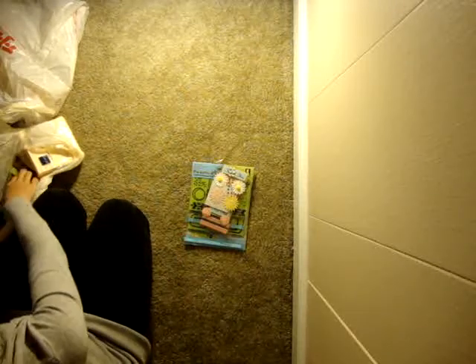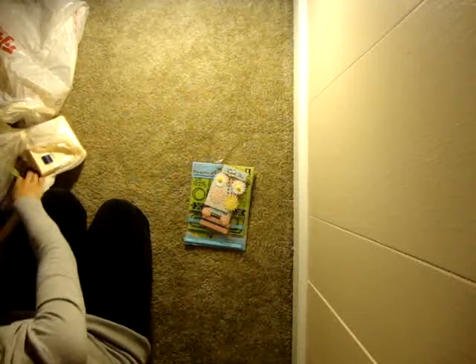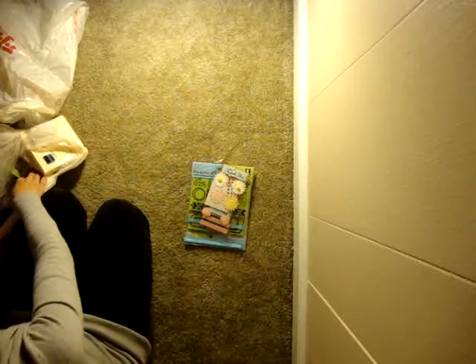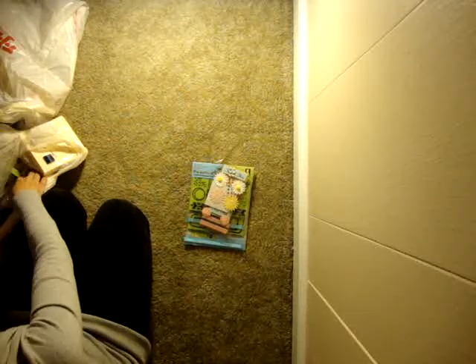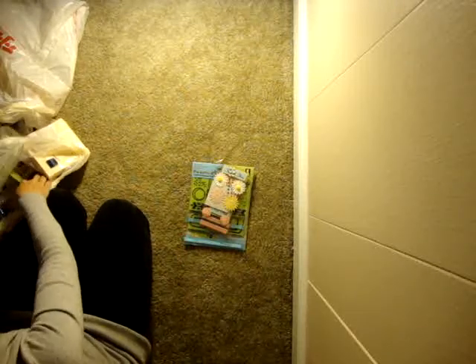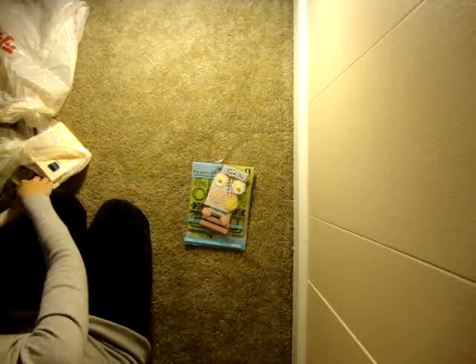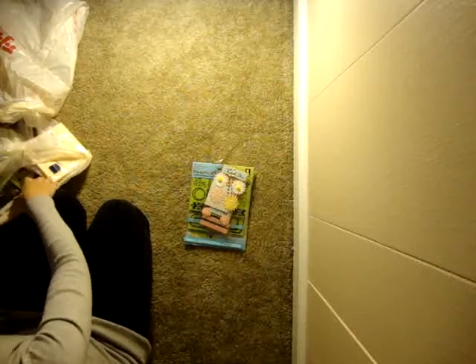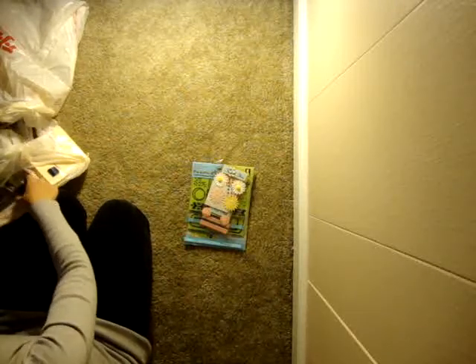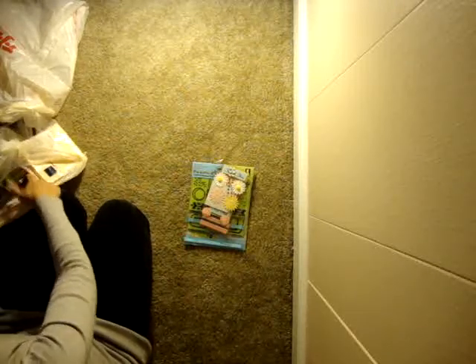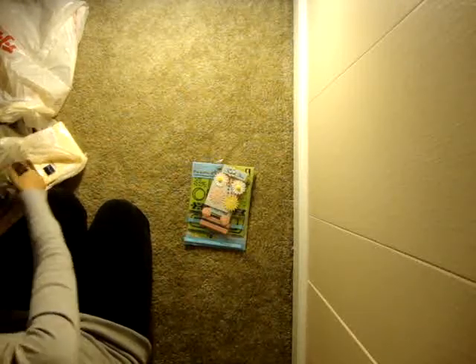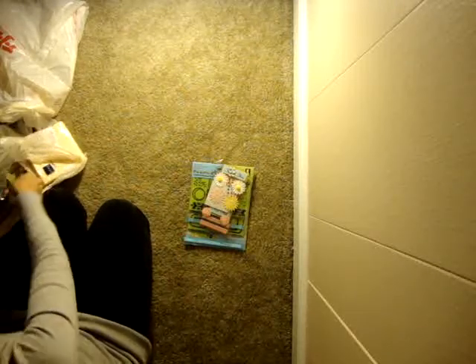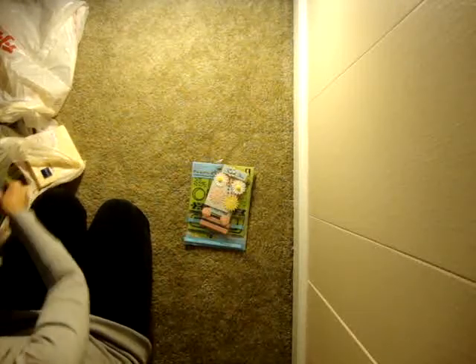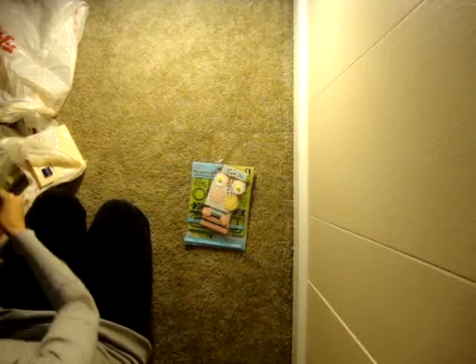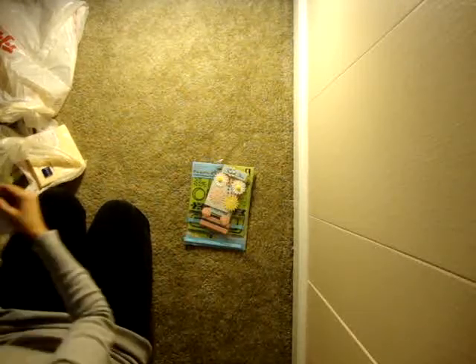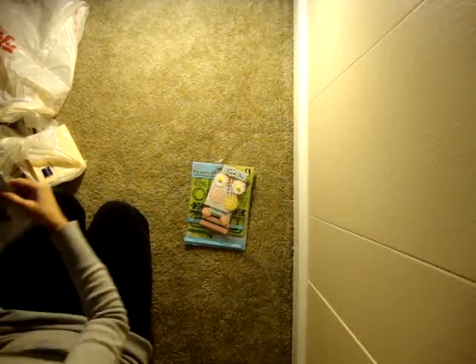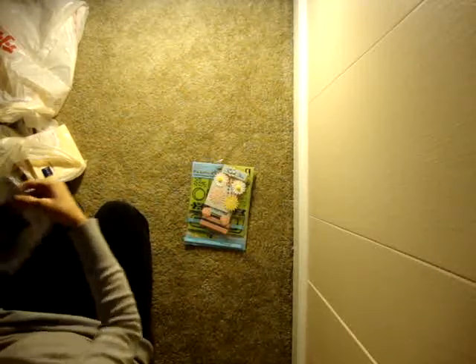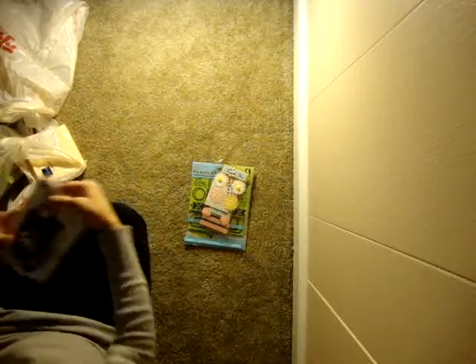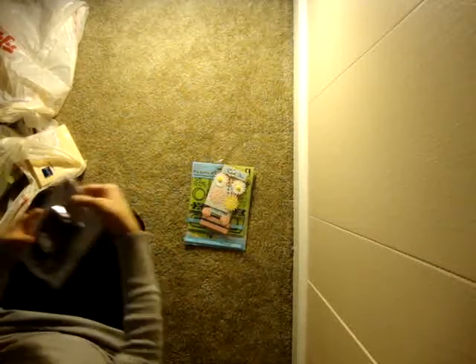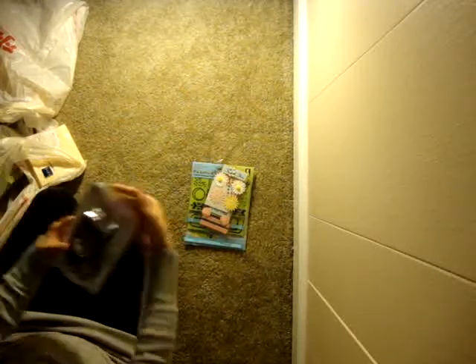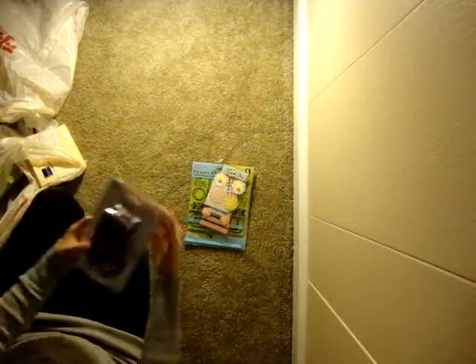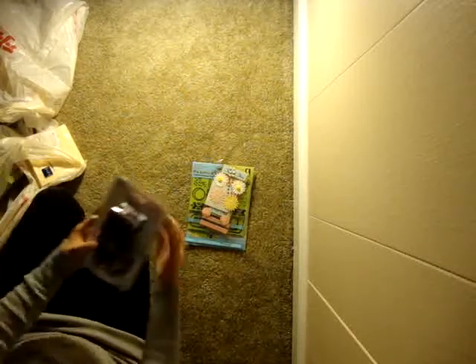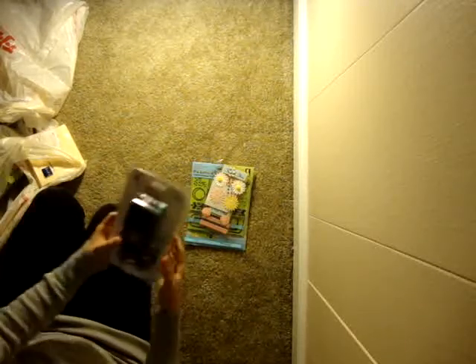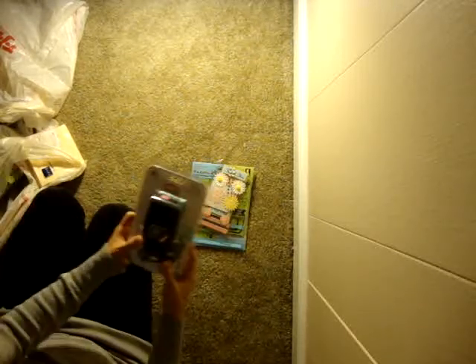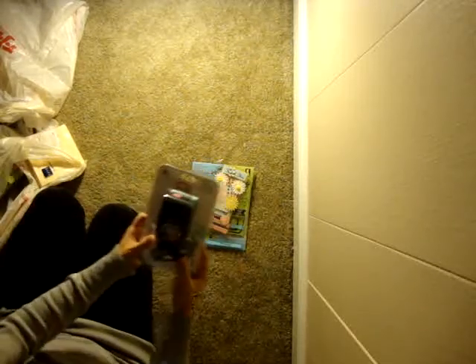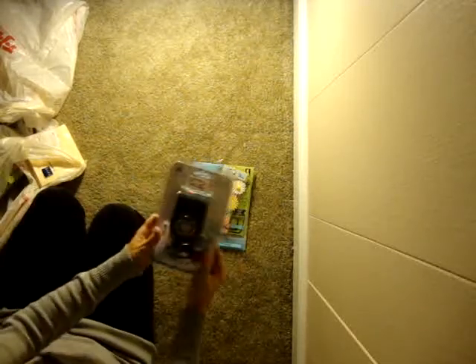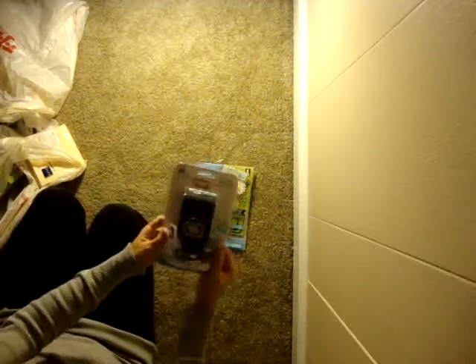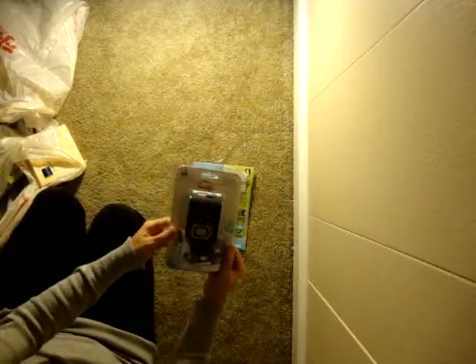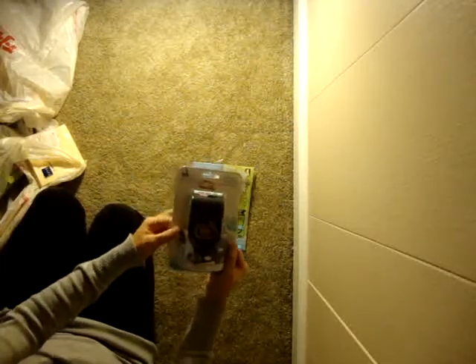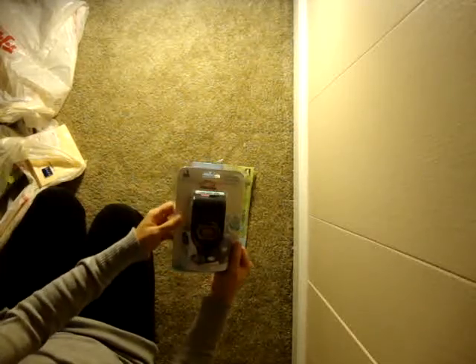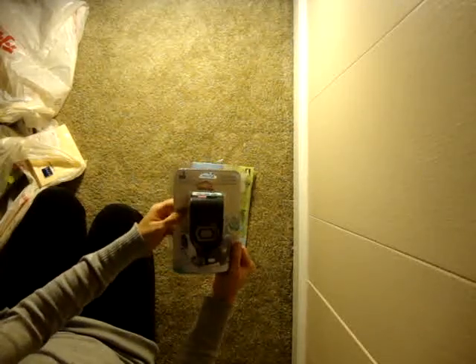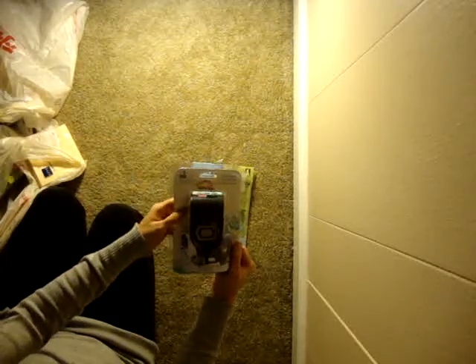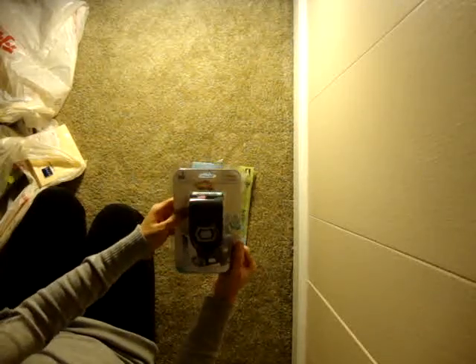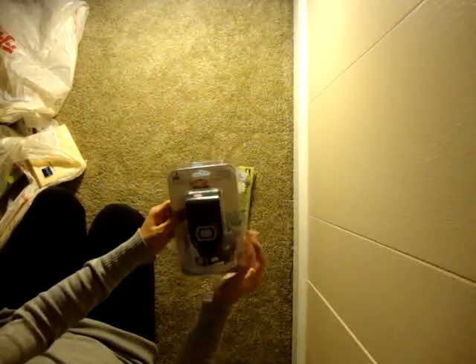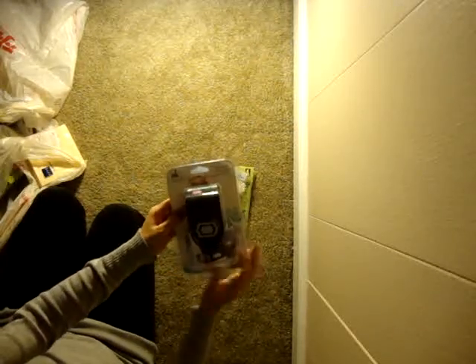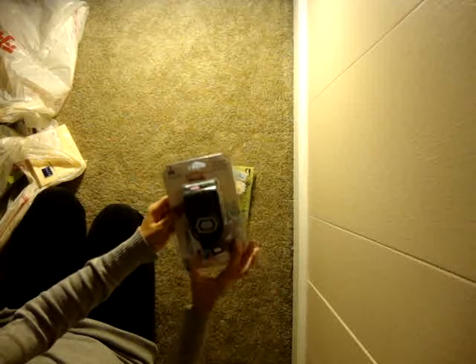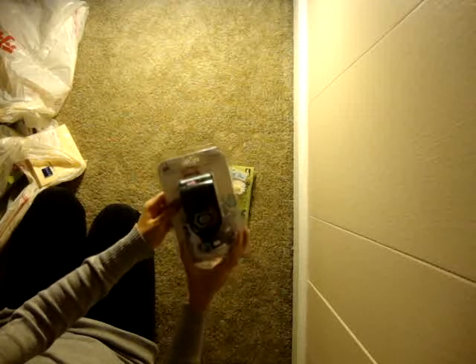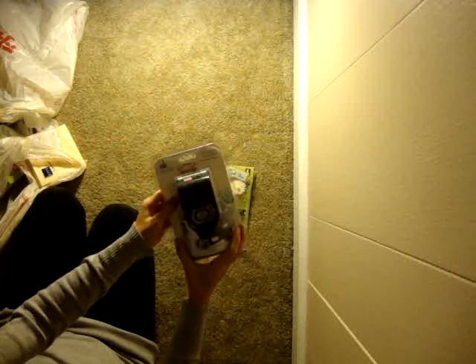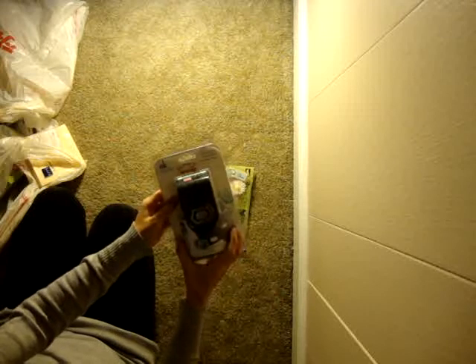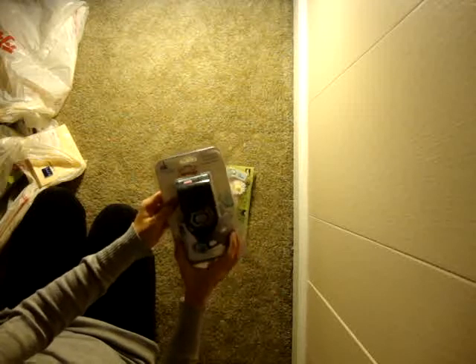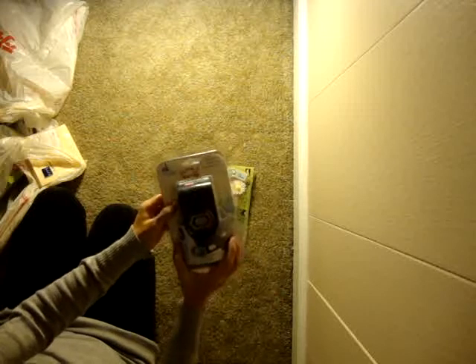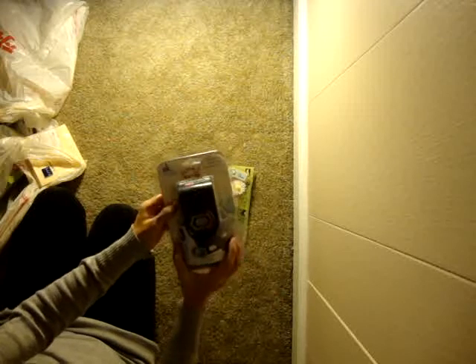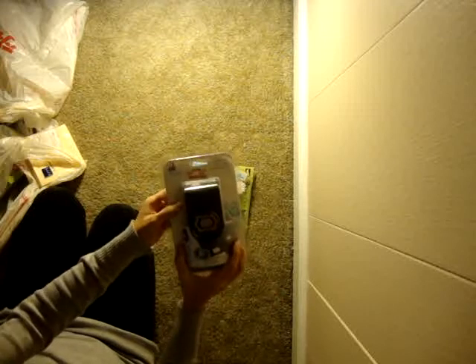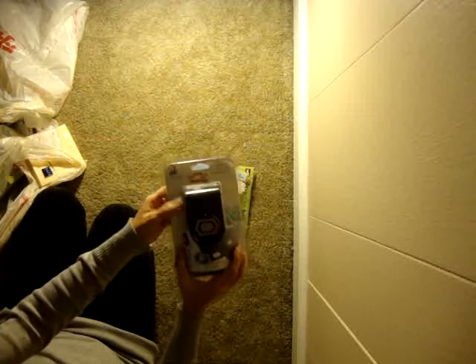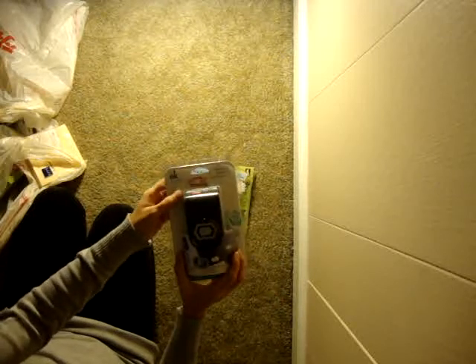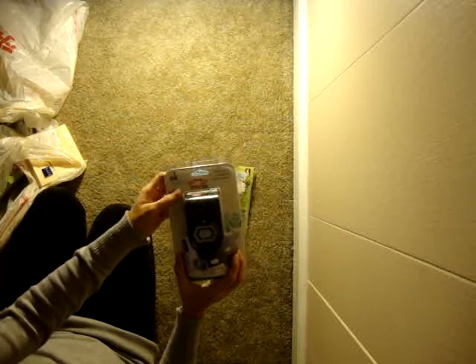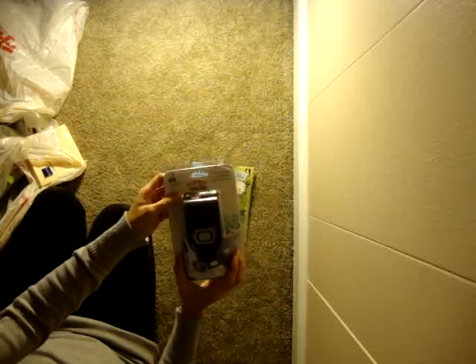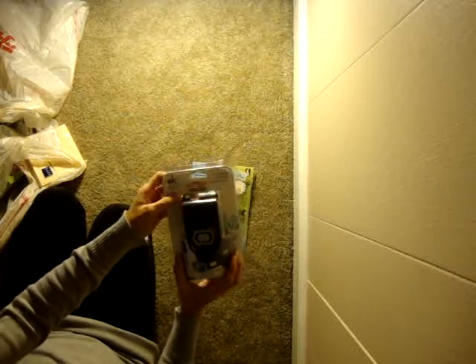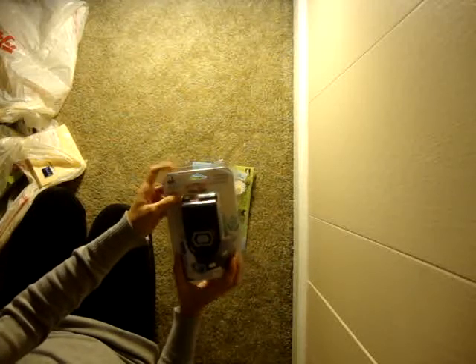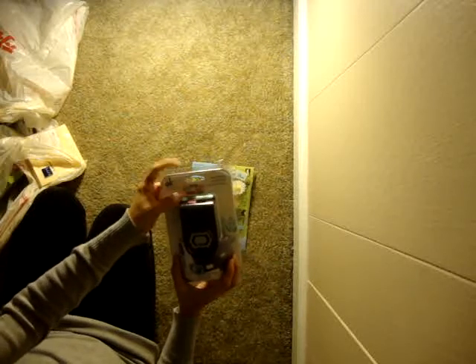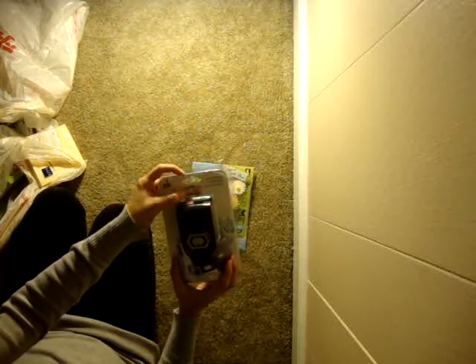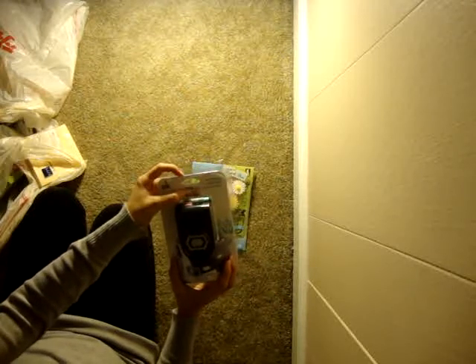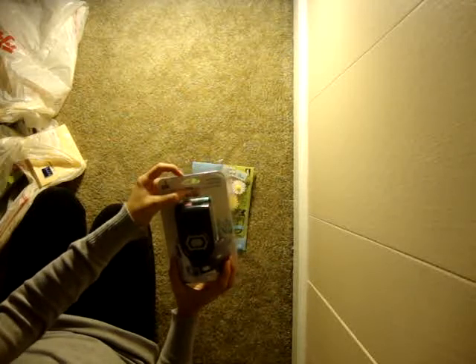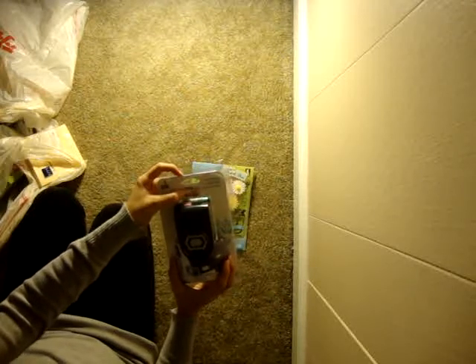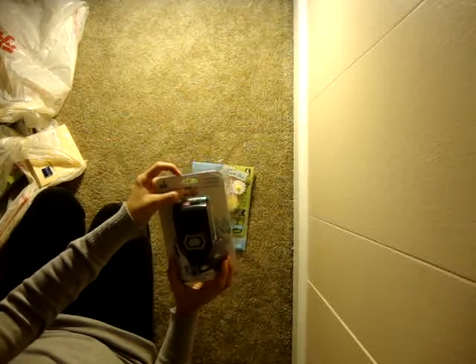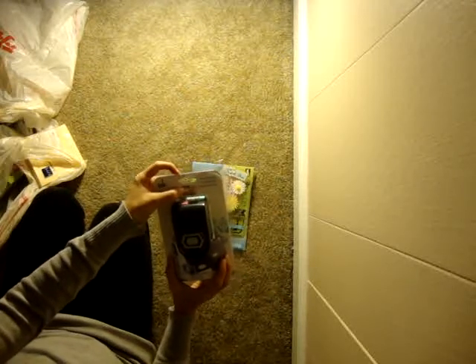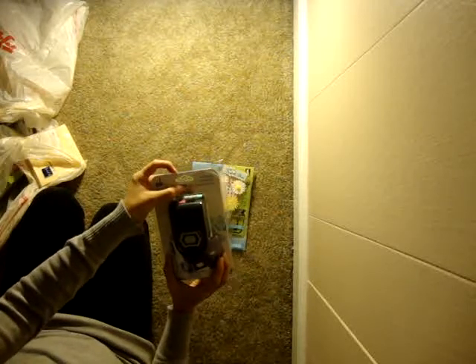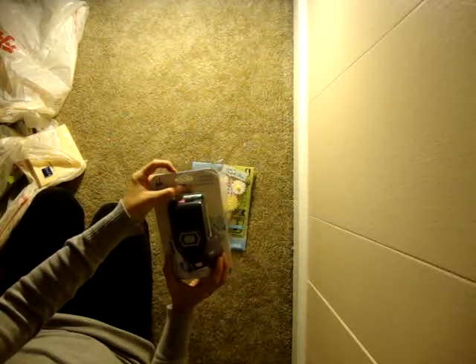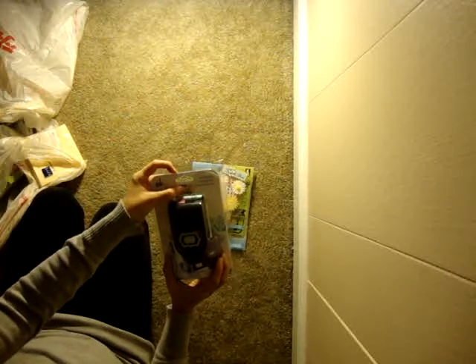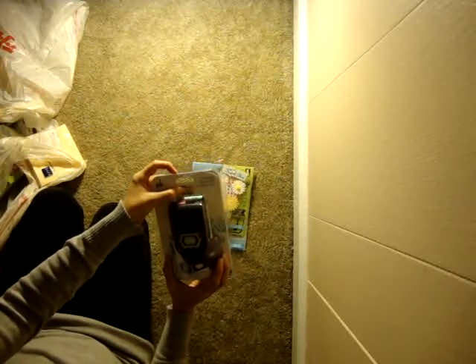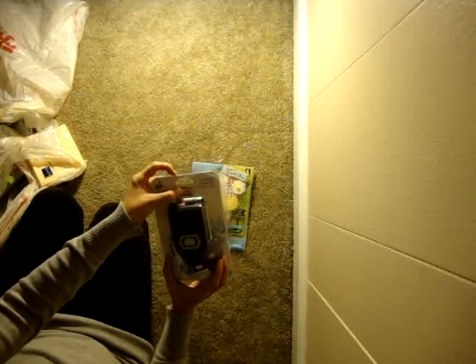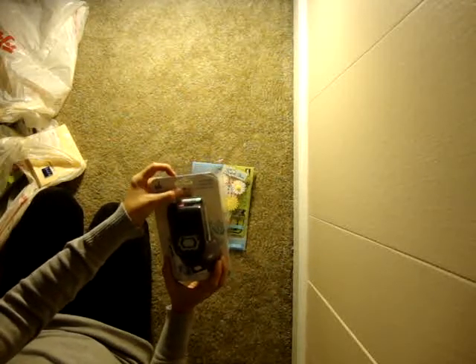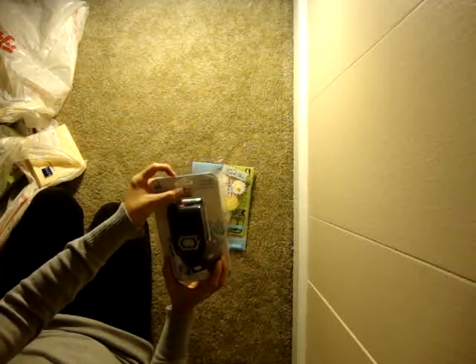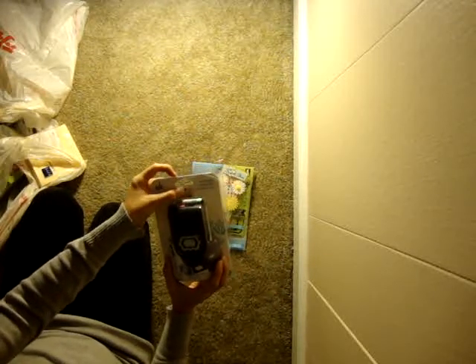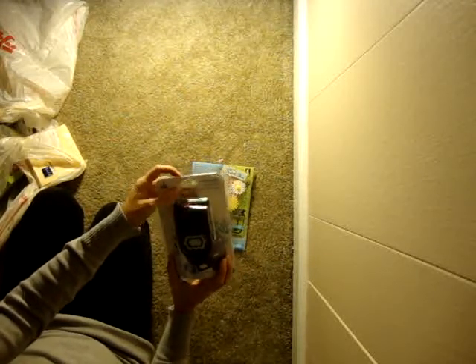And then I found this punch — it's an EKS punch. It's only $4.99.